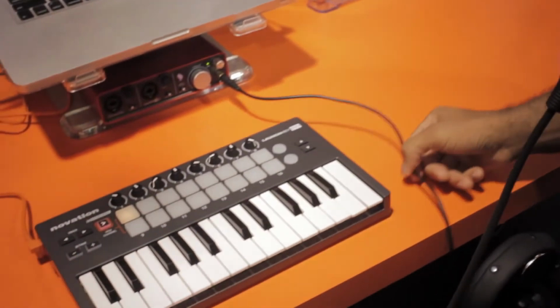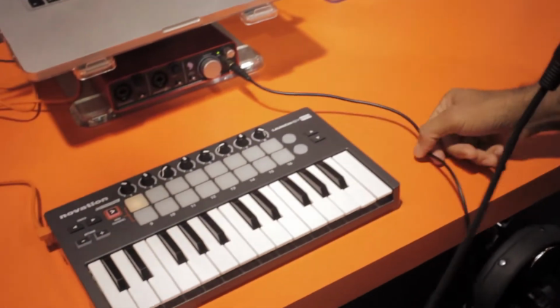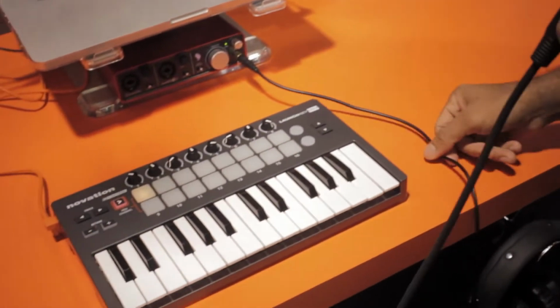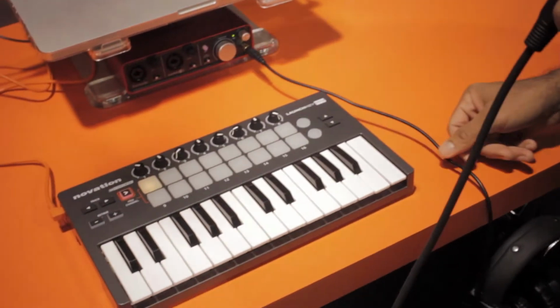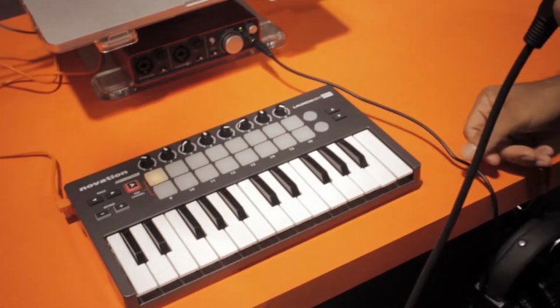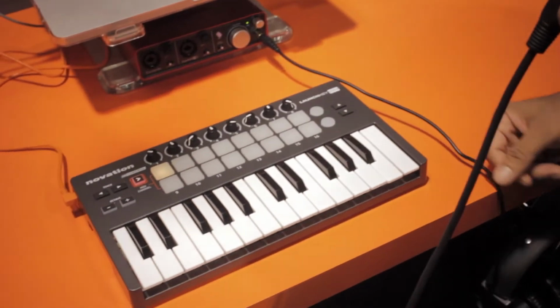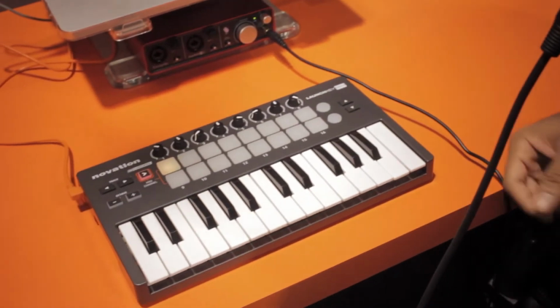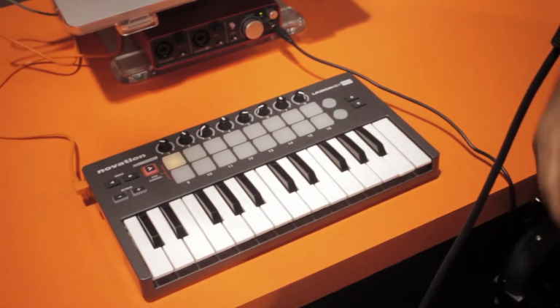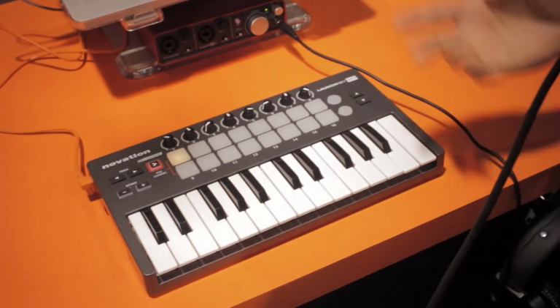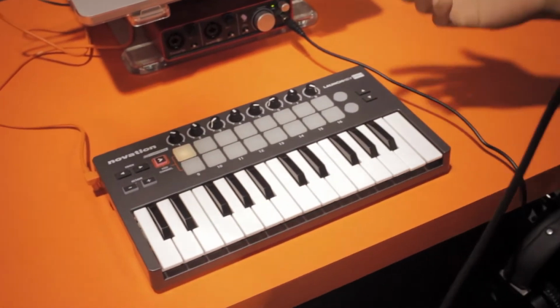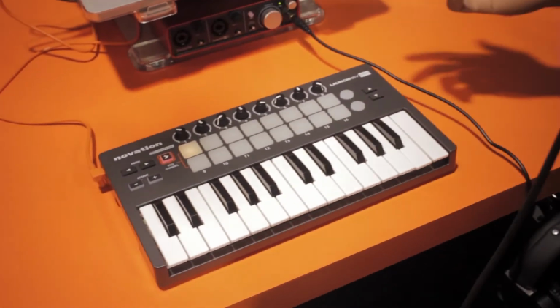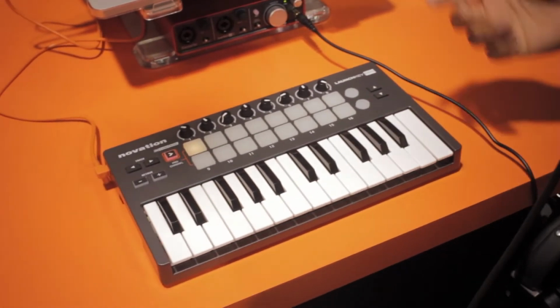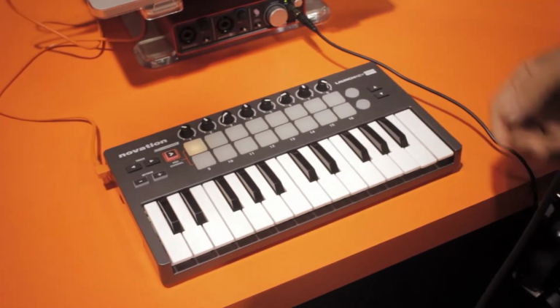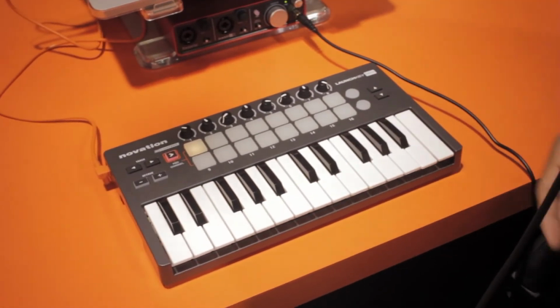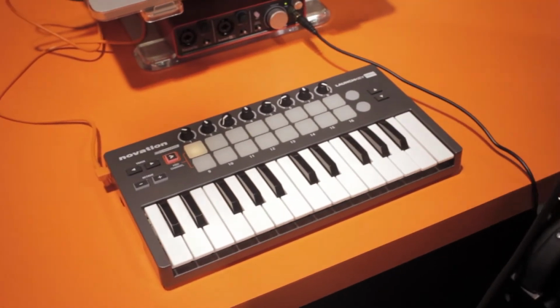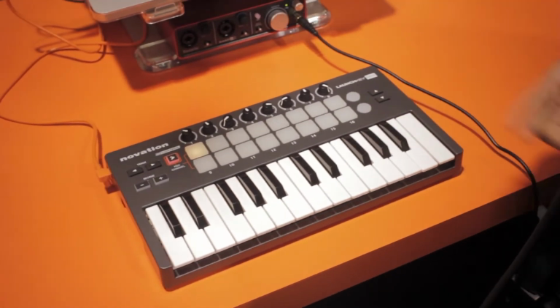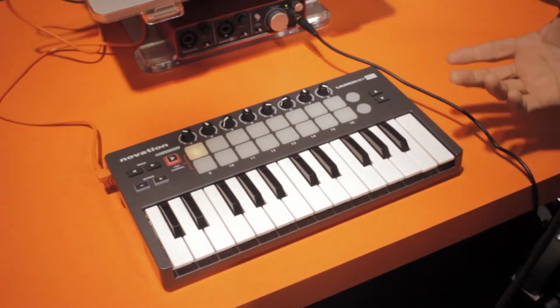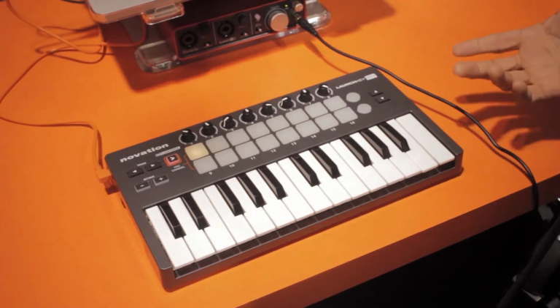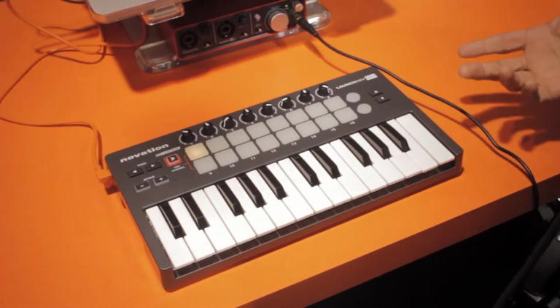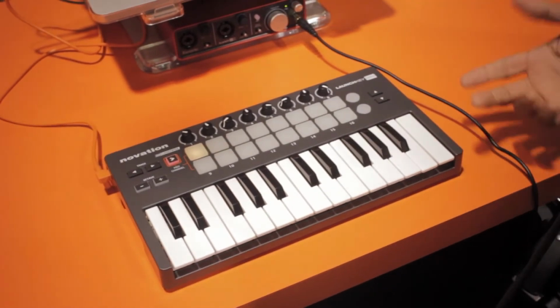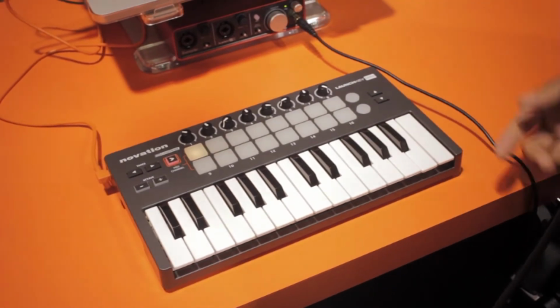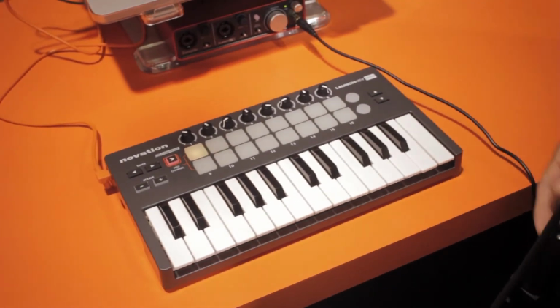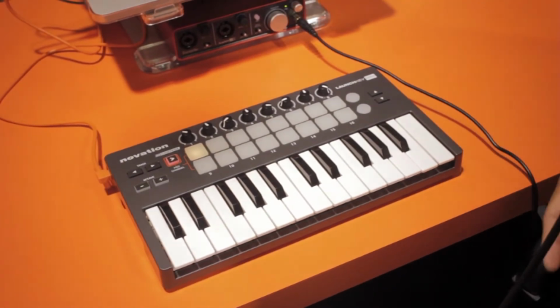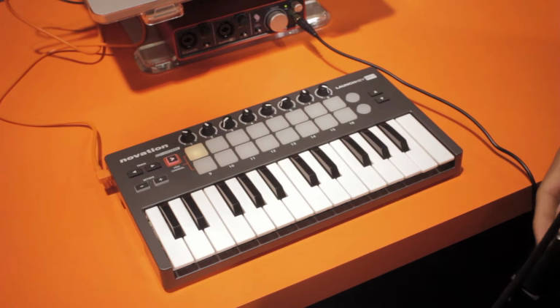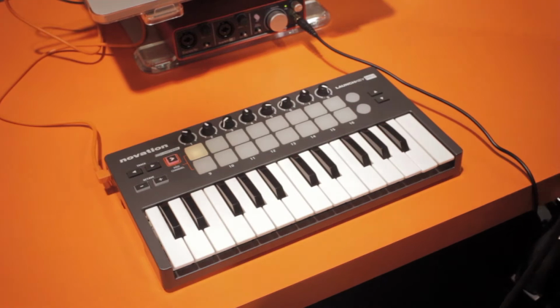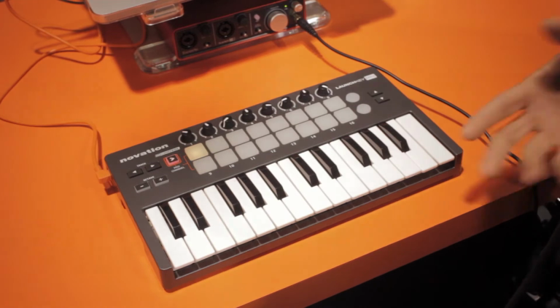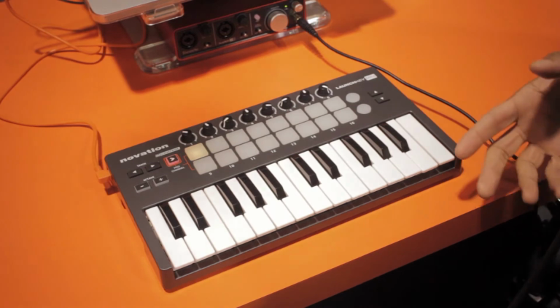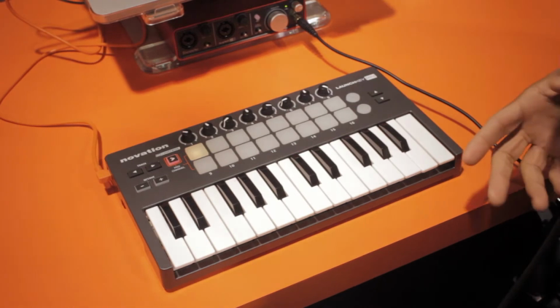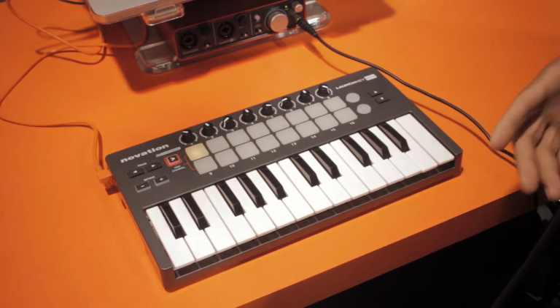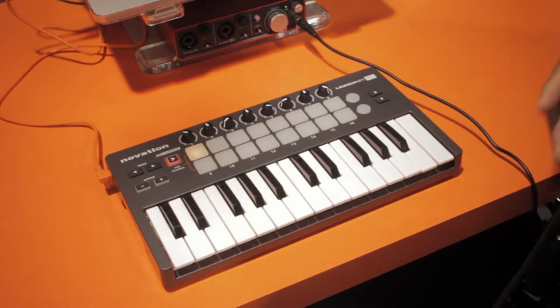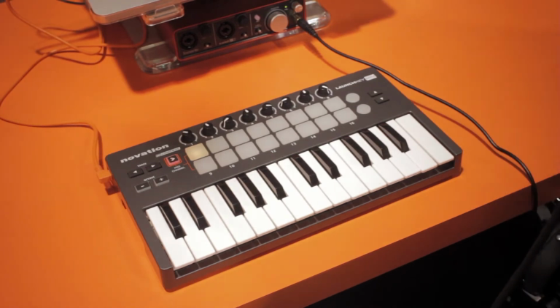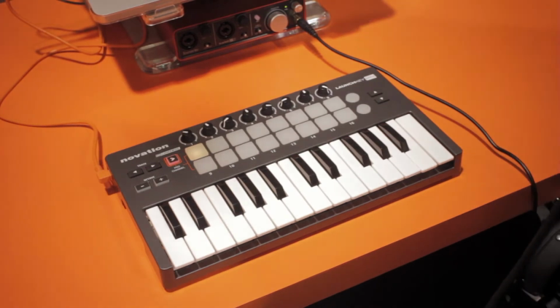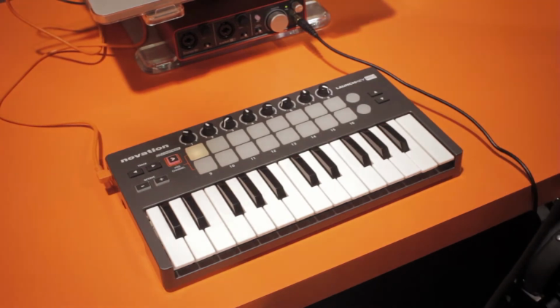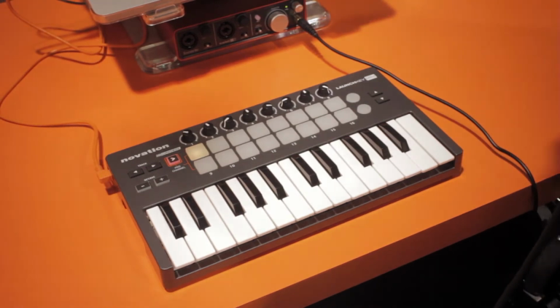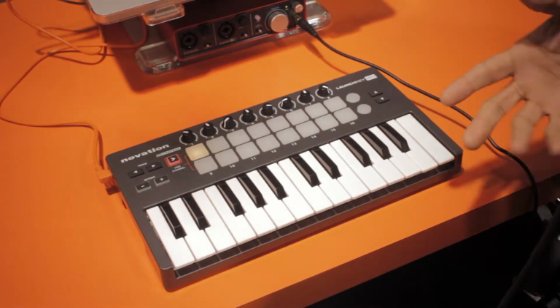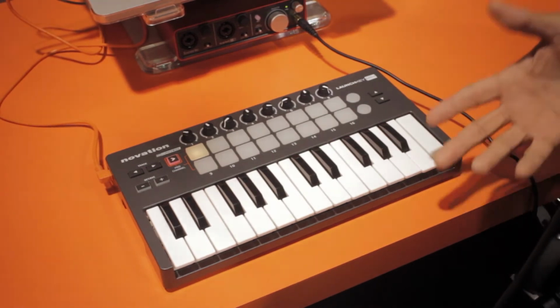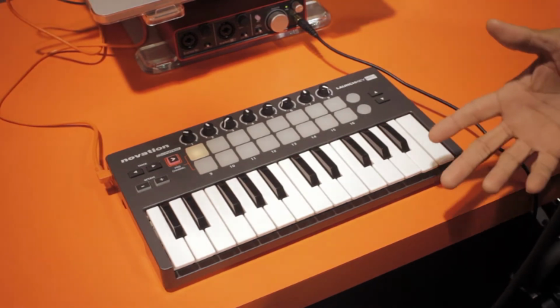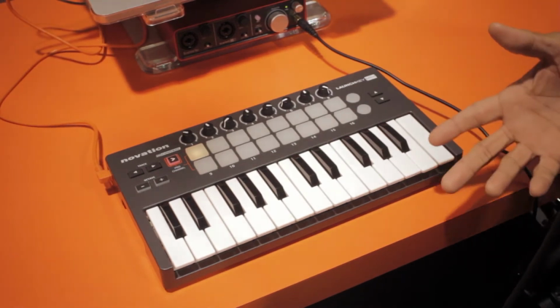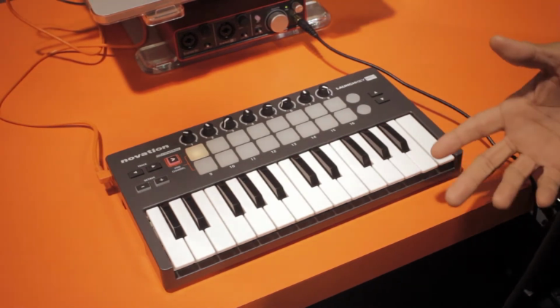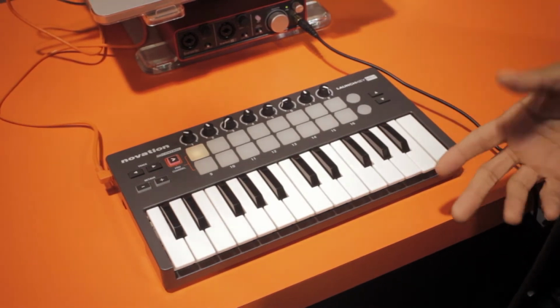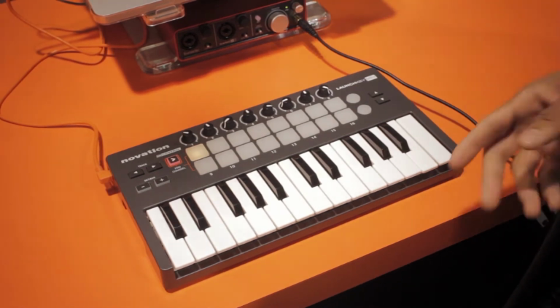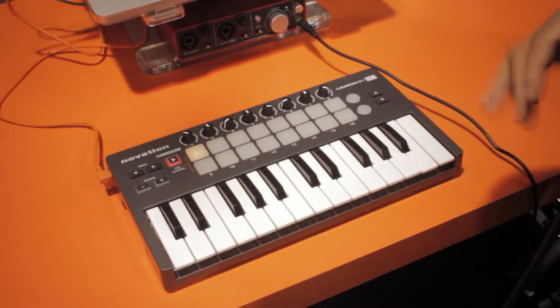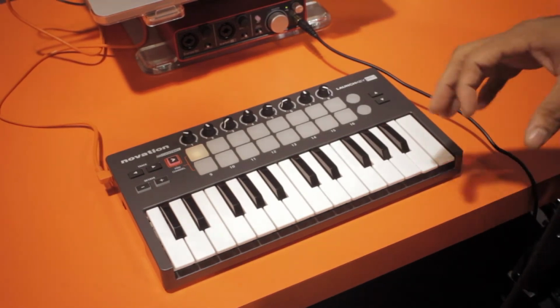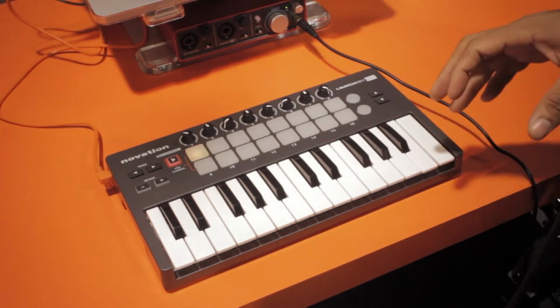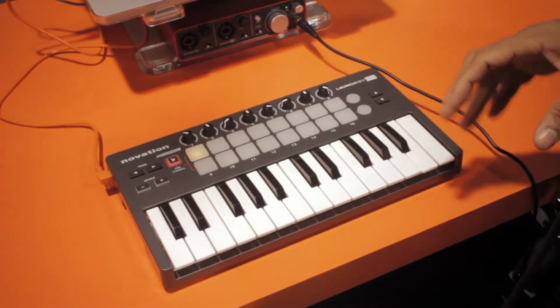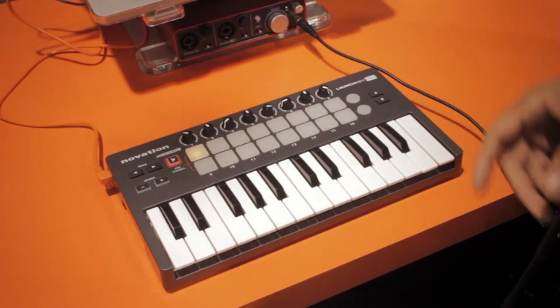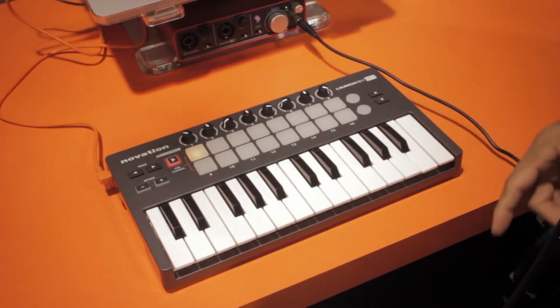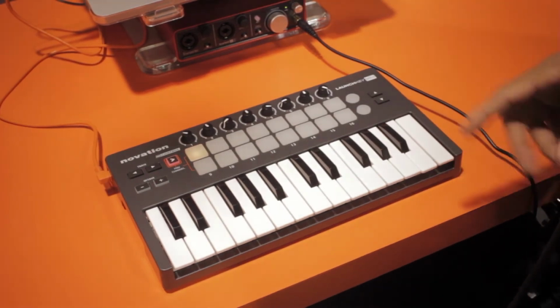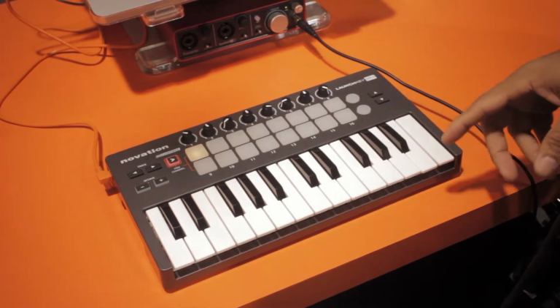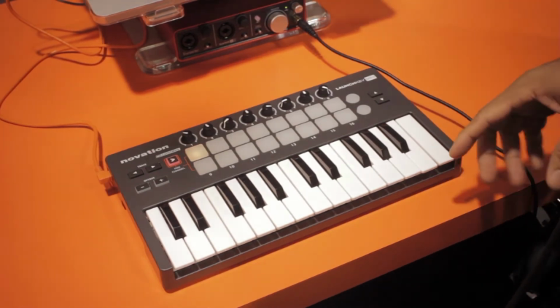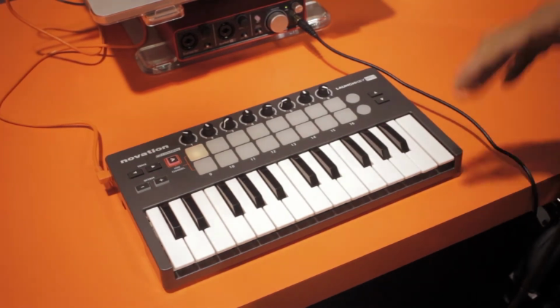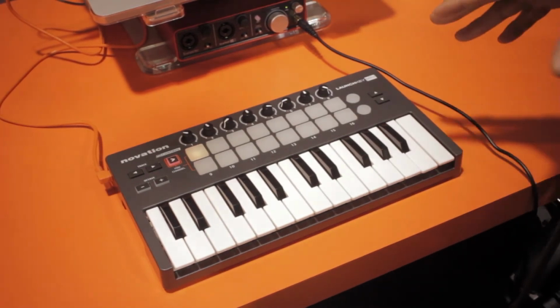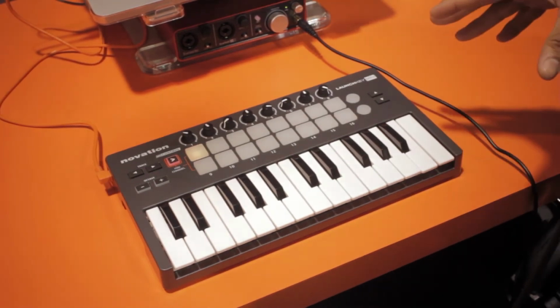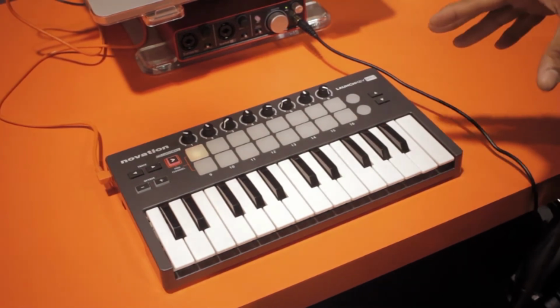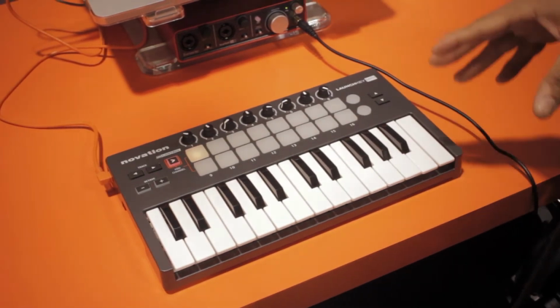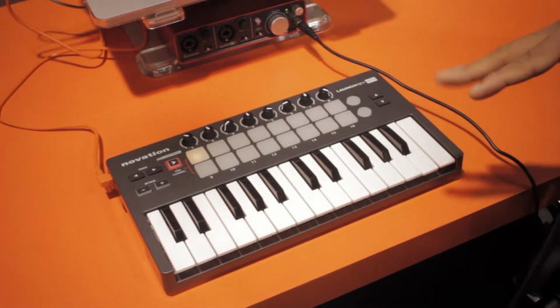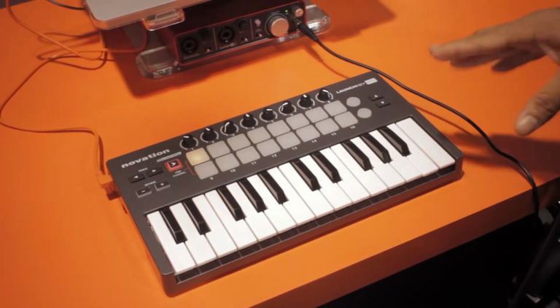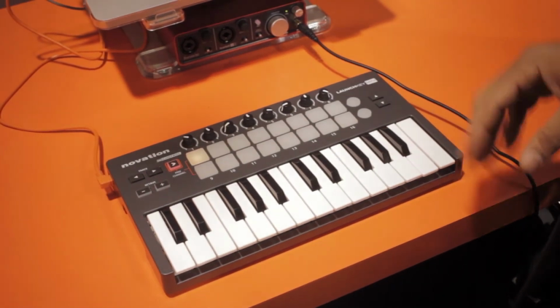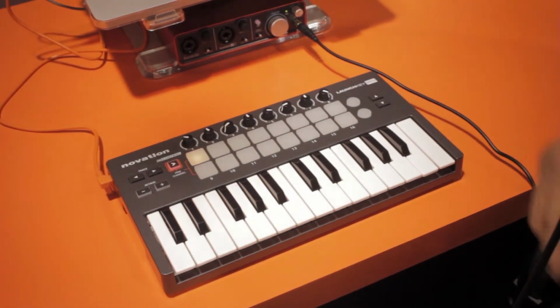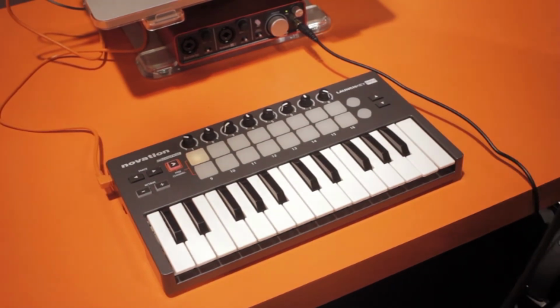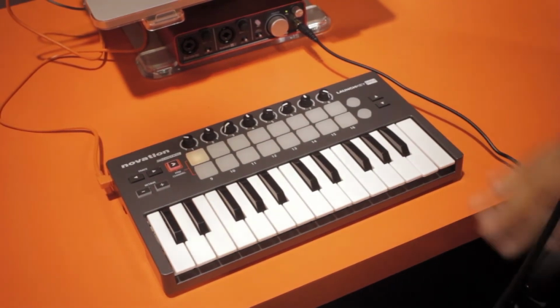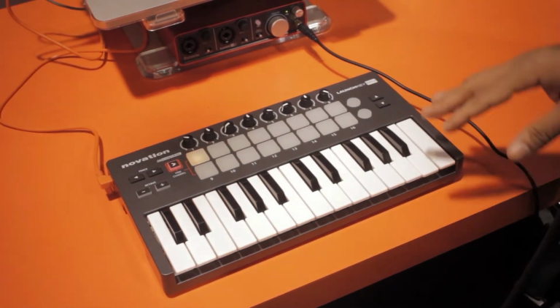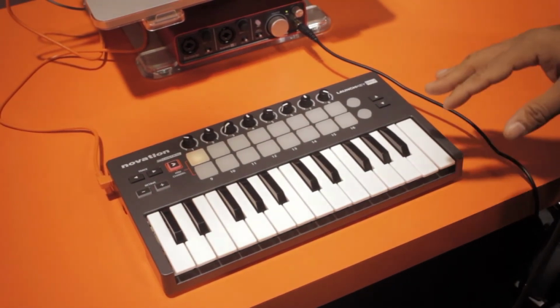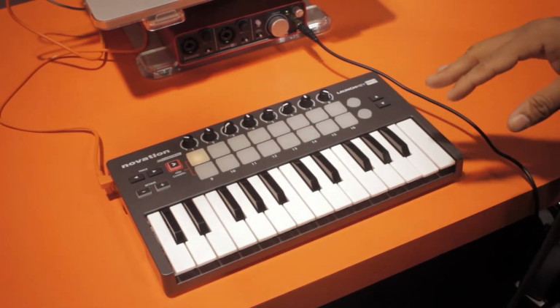In a nutshell, the LaunchKey is really the best MIDI controller, keyboard controller out there for Ableton Live, by far.